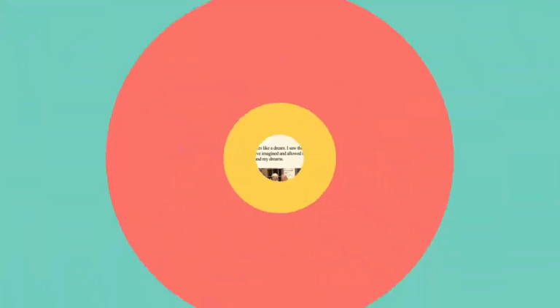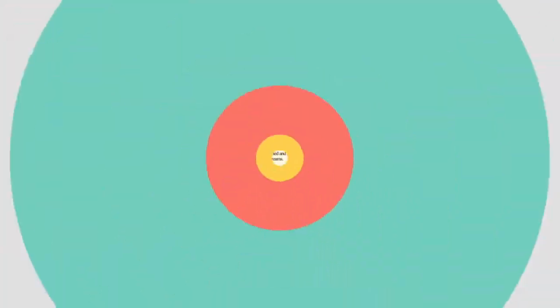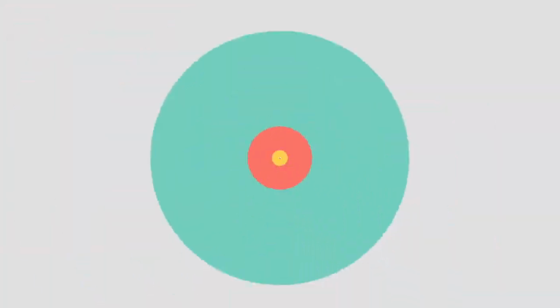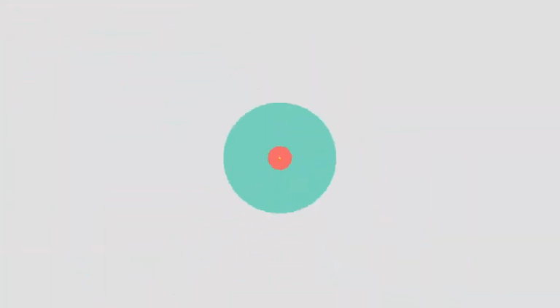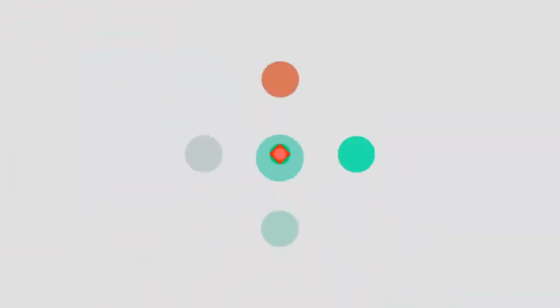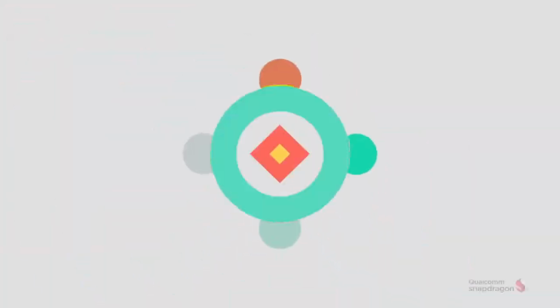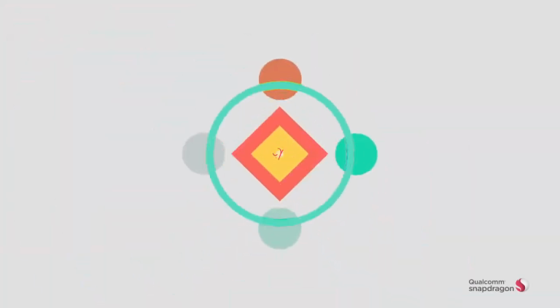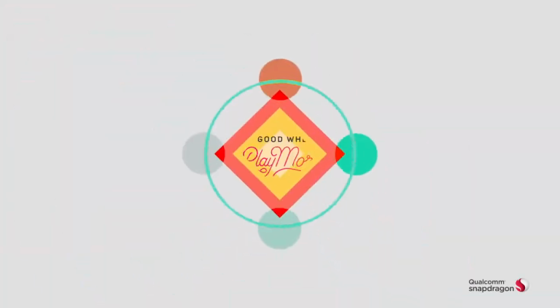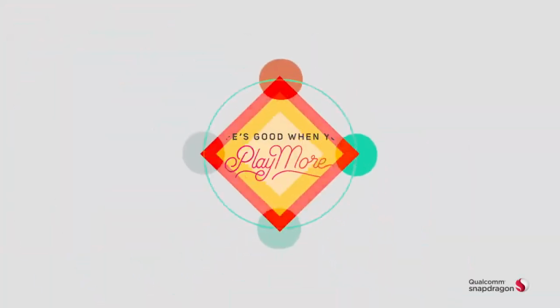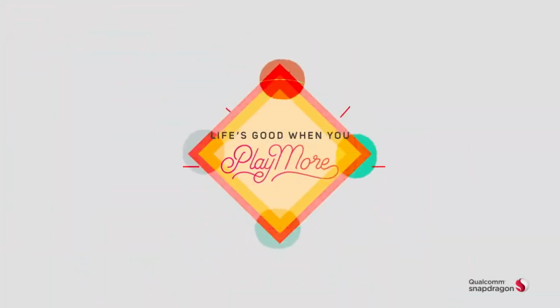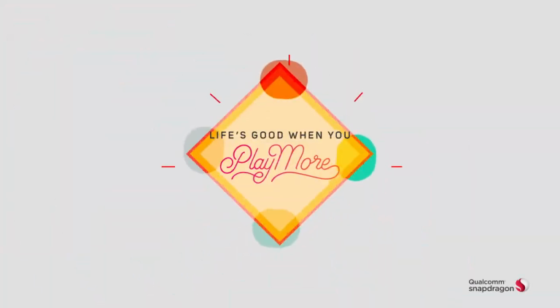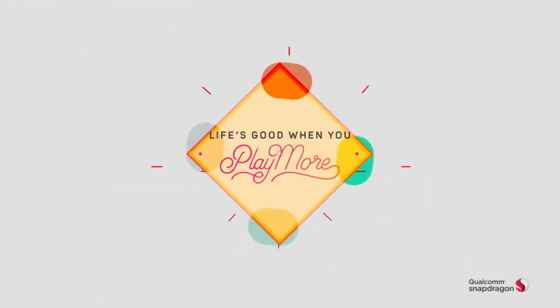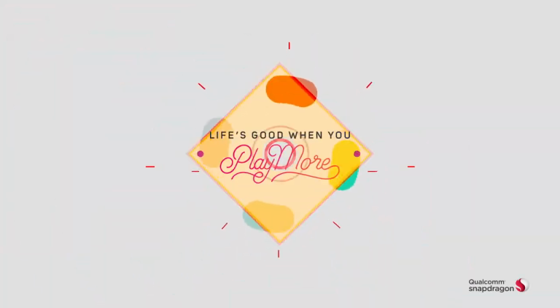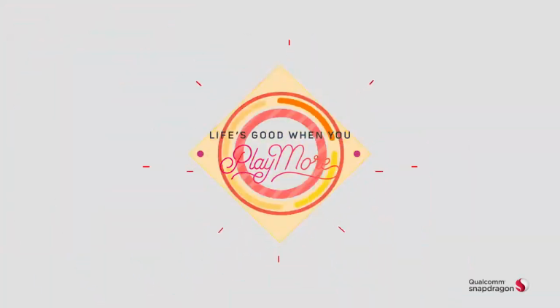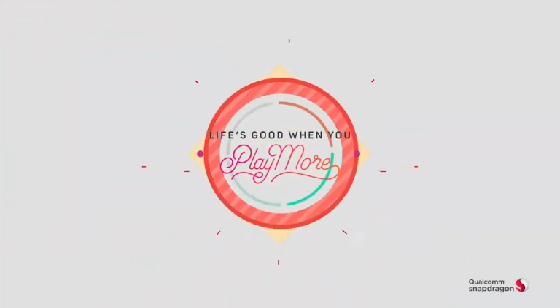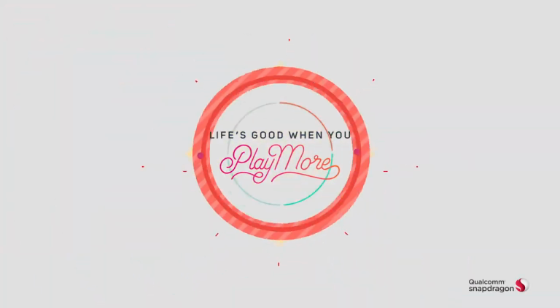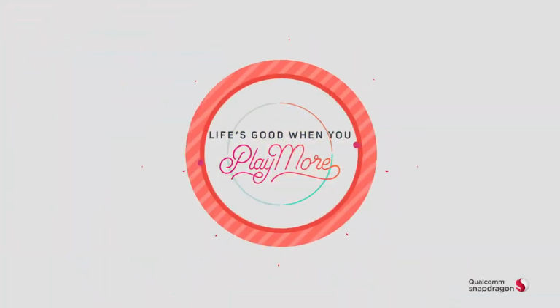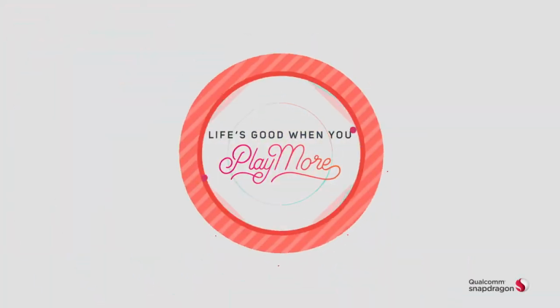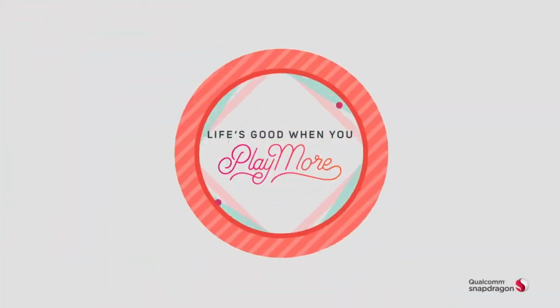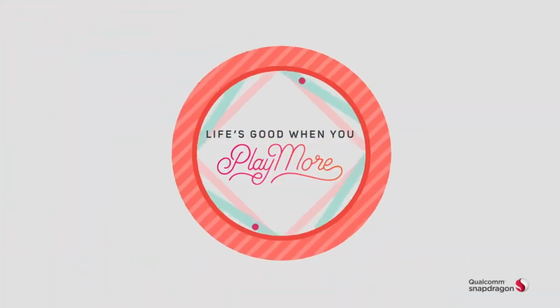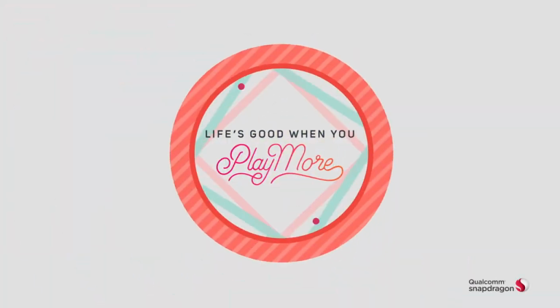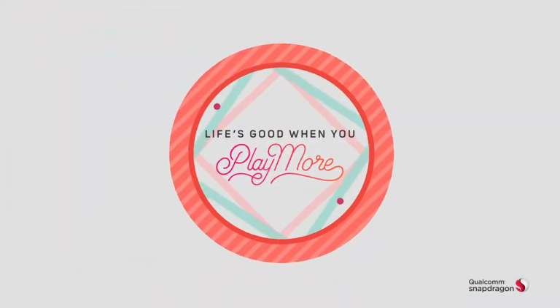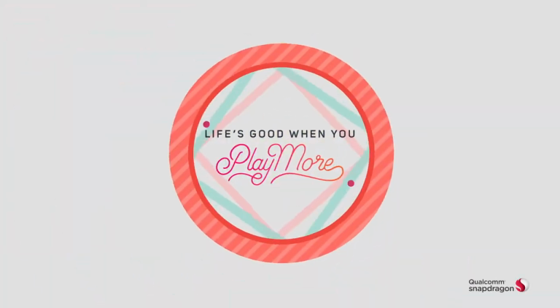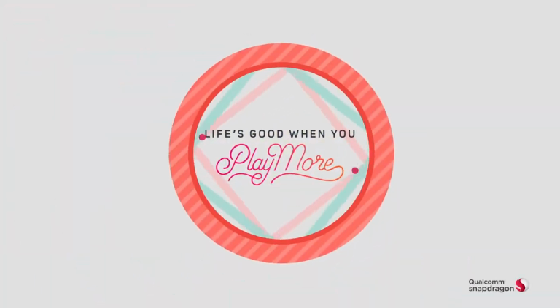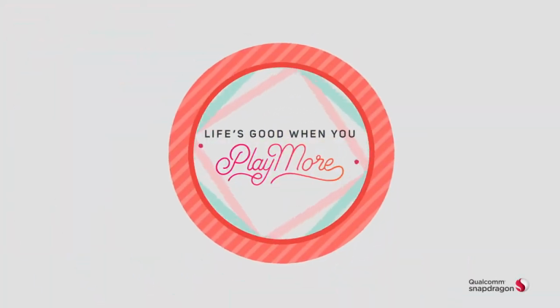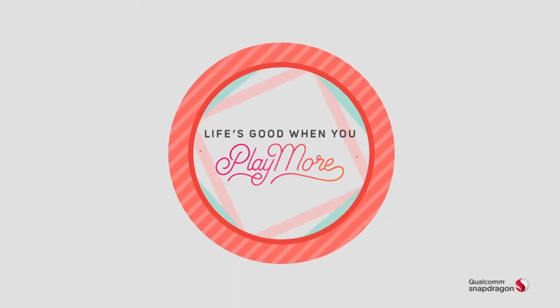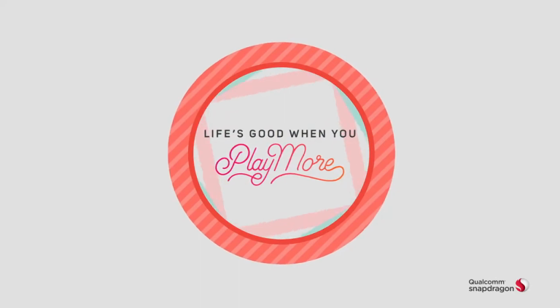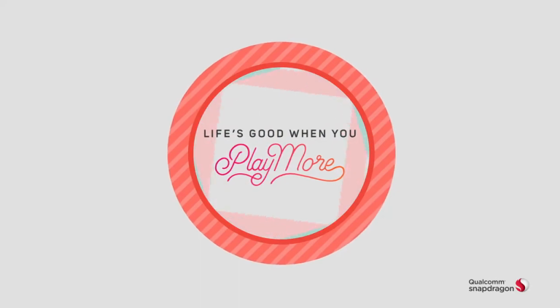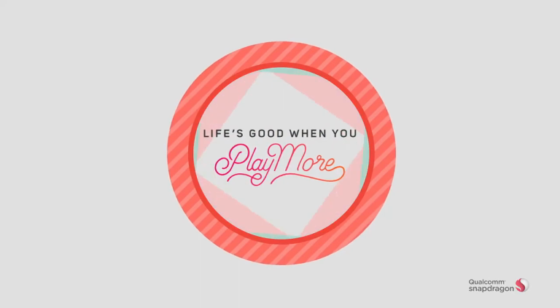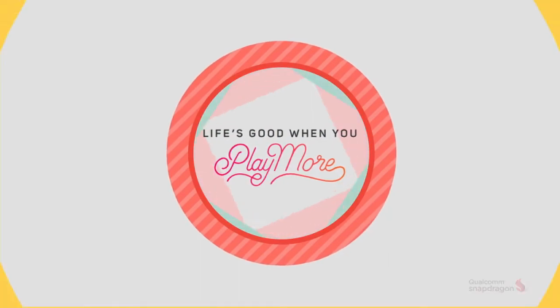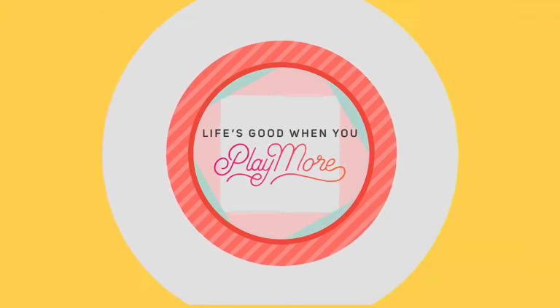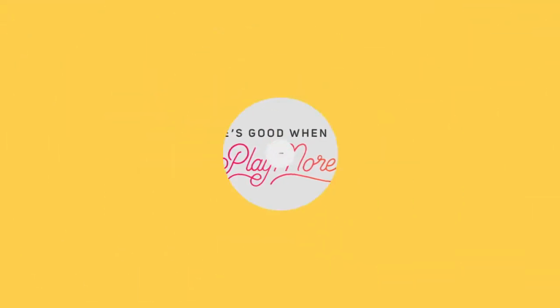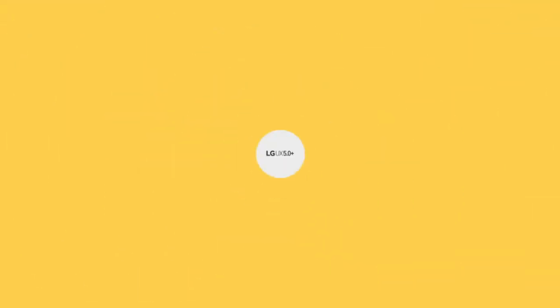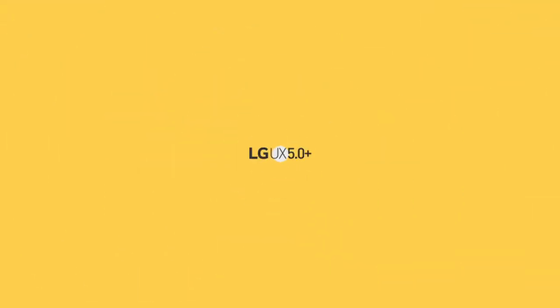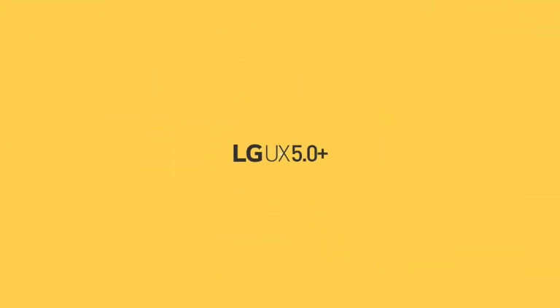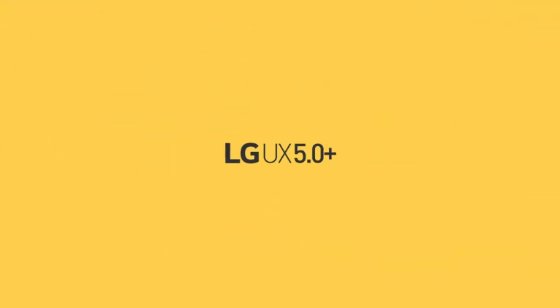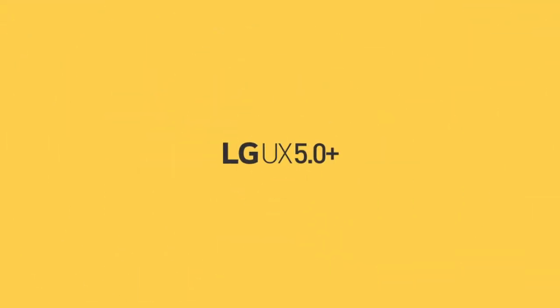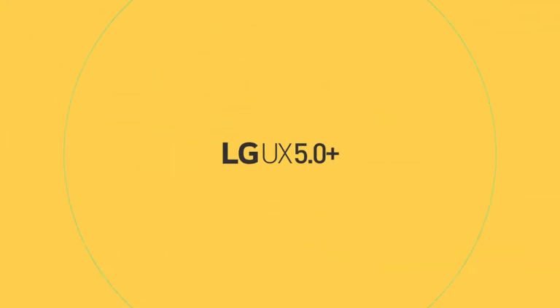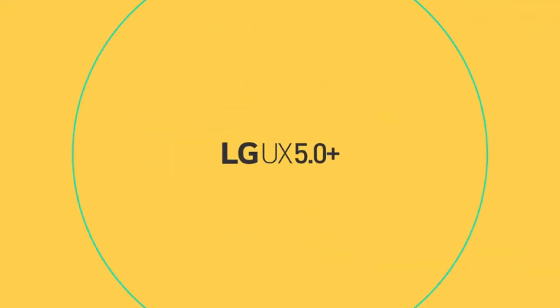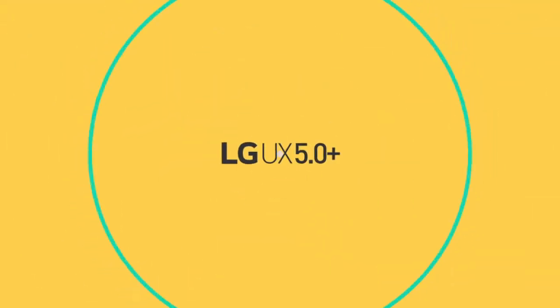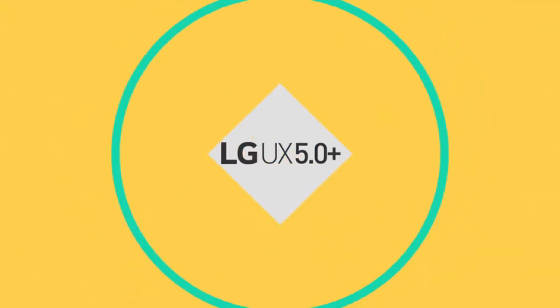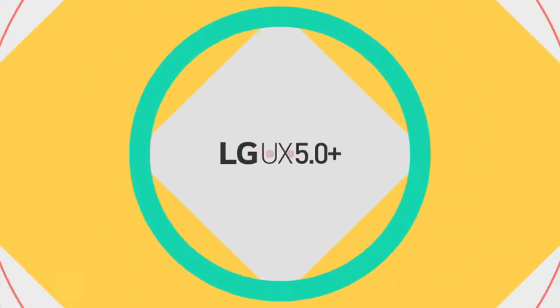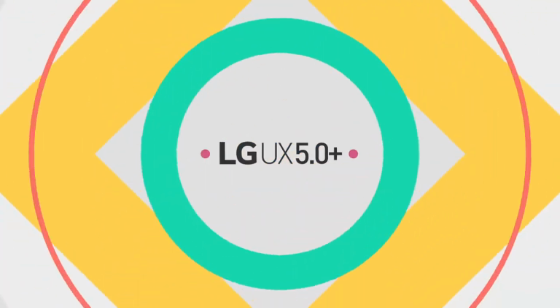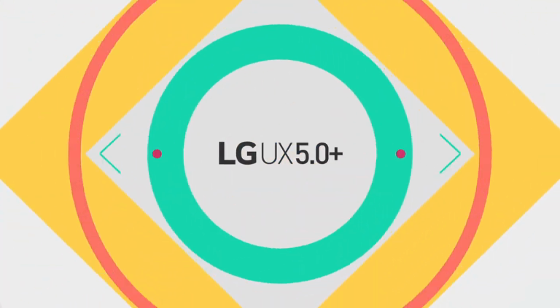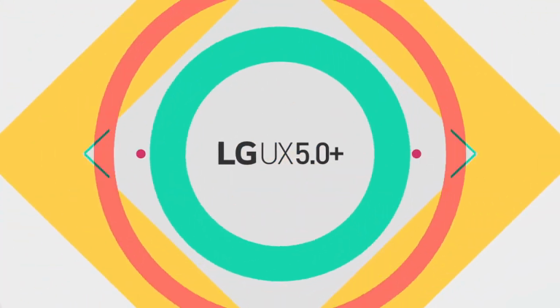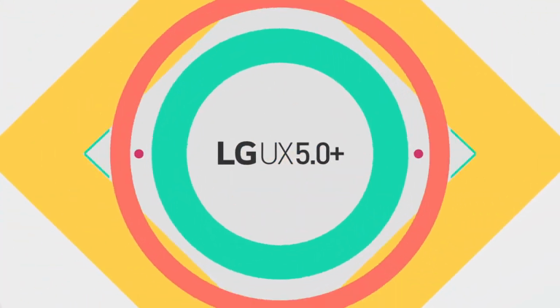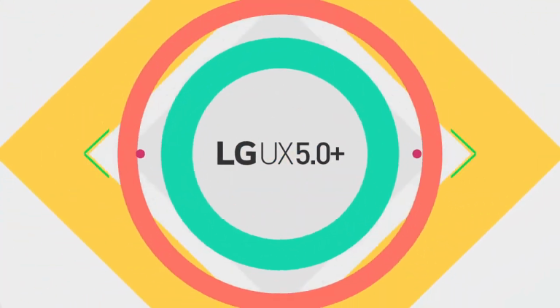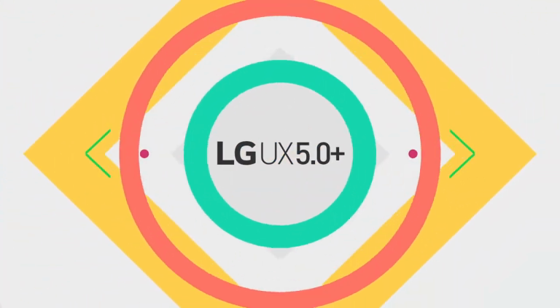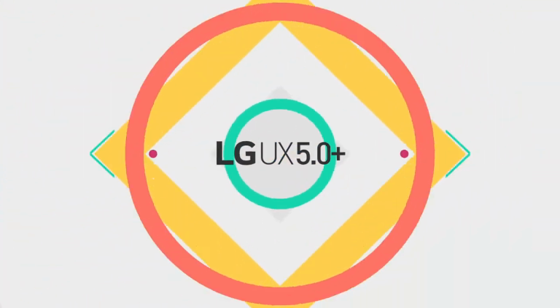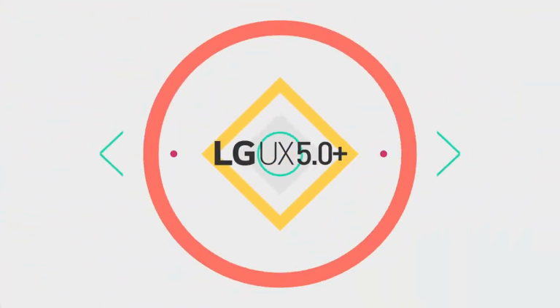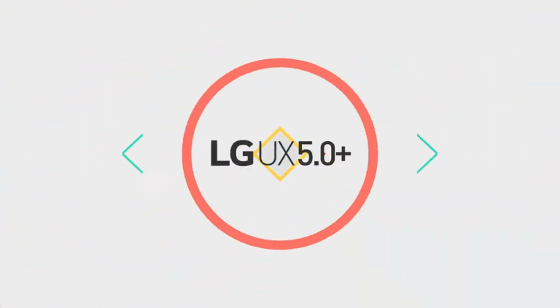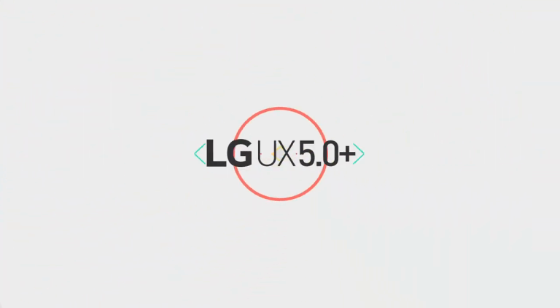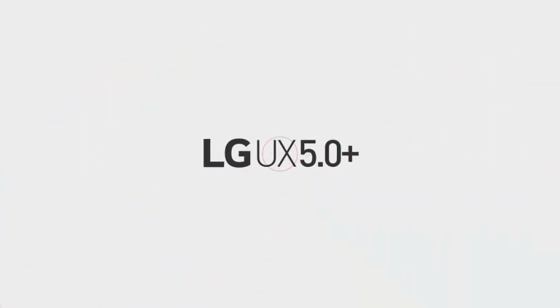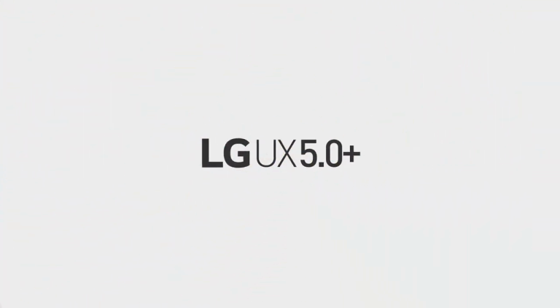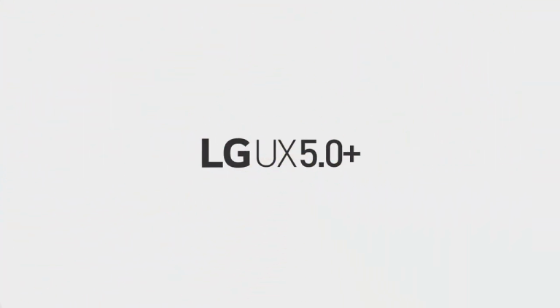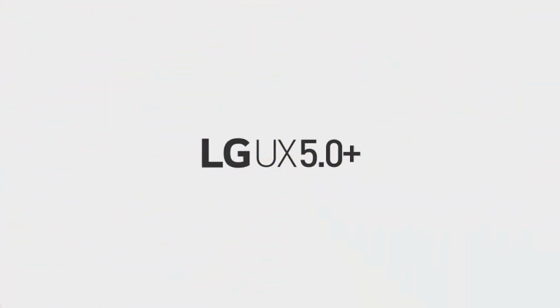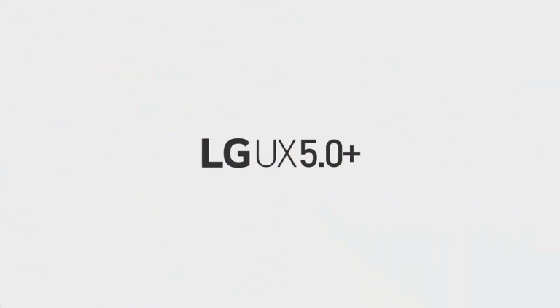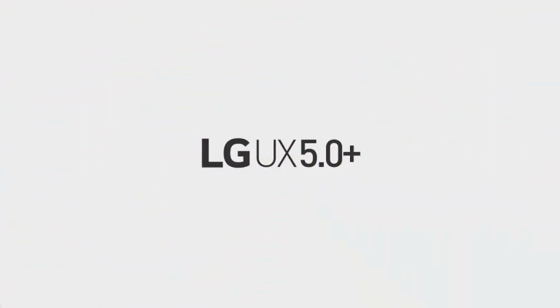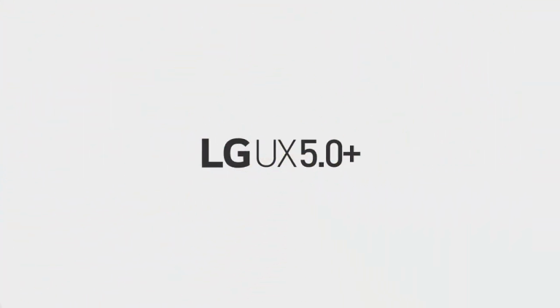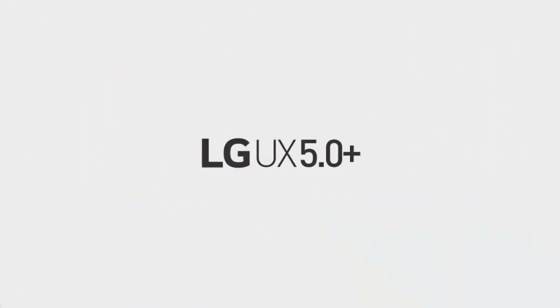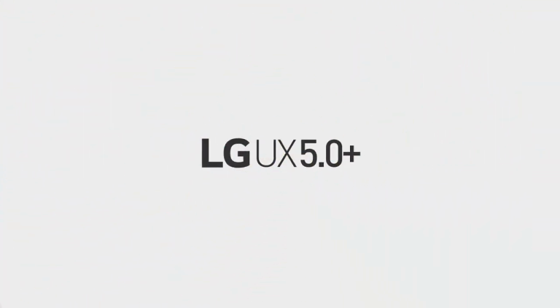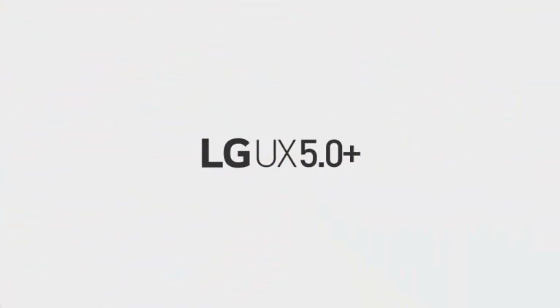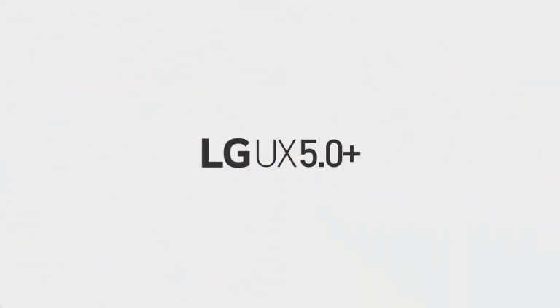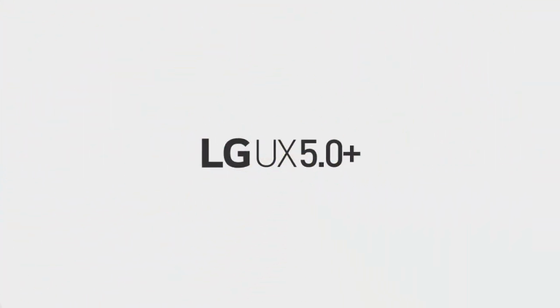Play when you want to, and be a professional when you need to. LG UX 5.0 Plus.